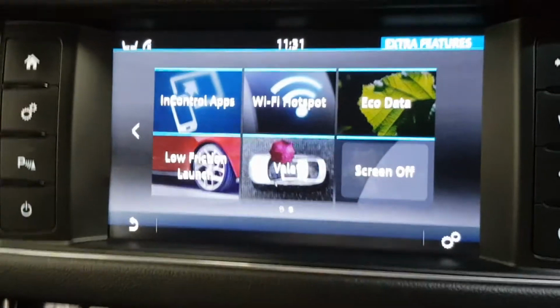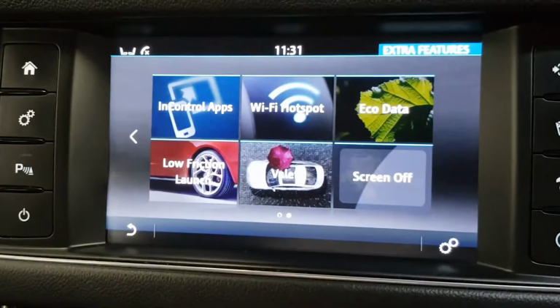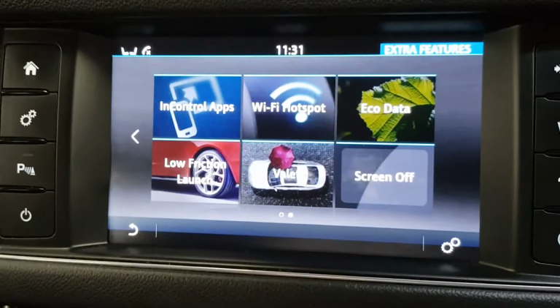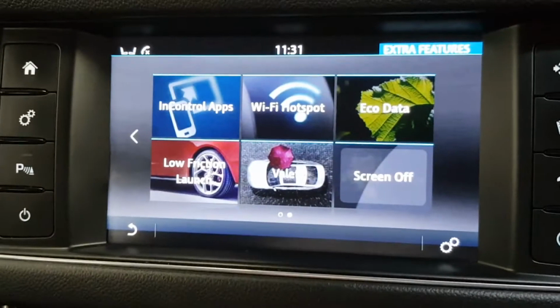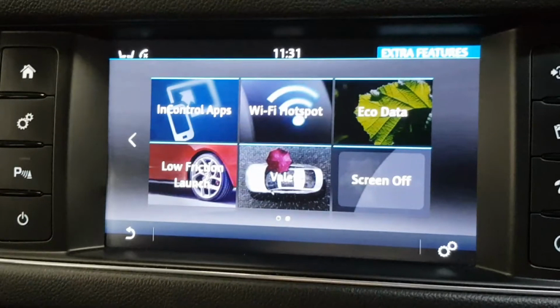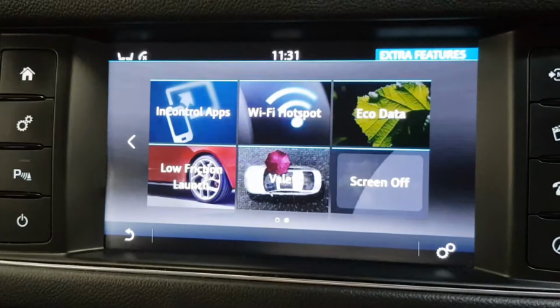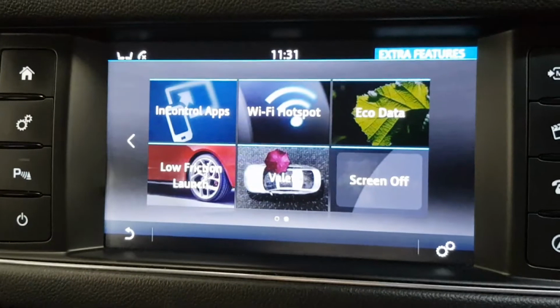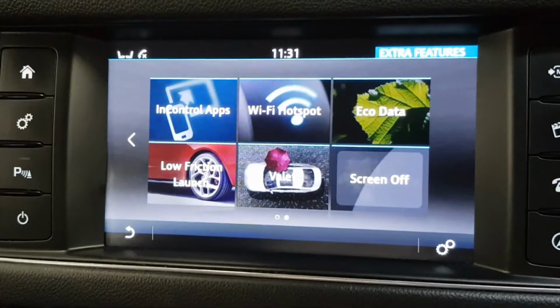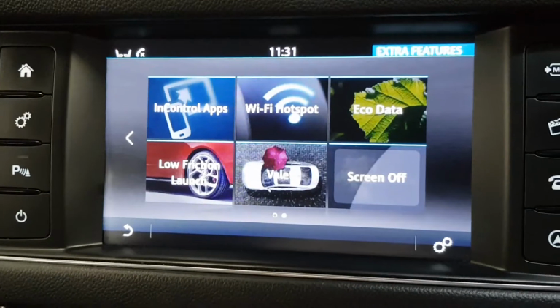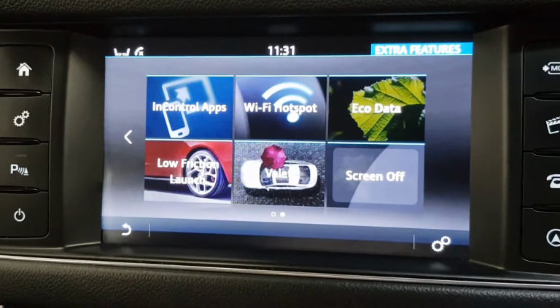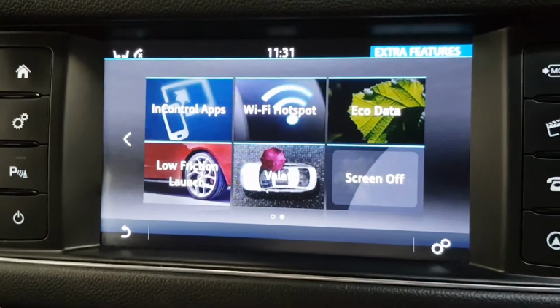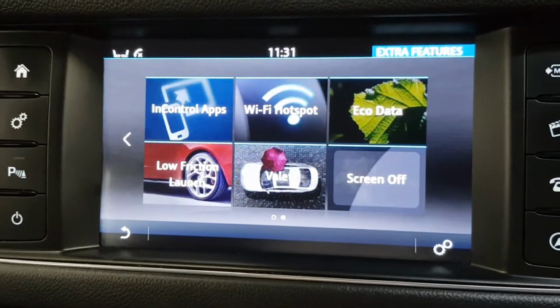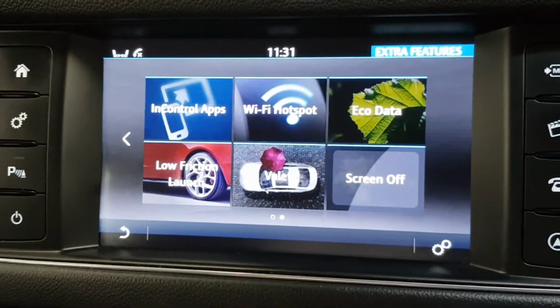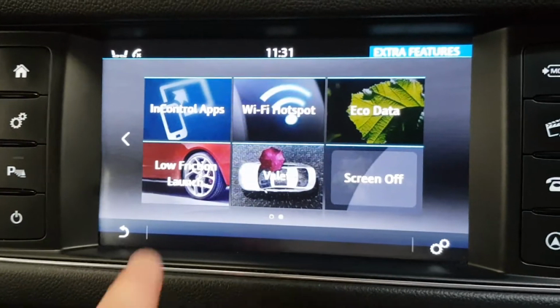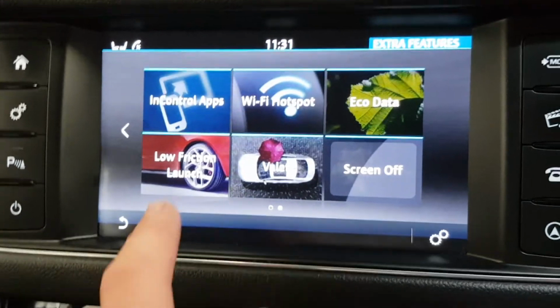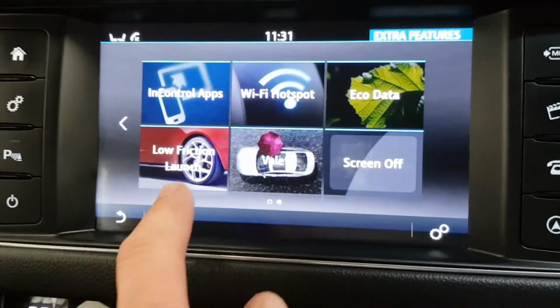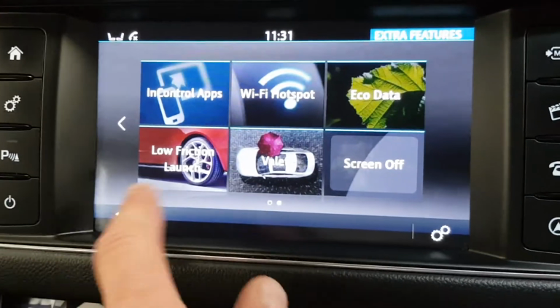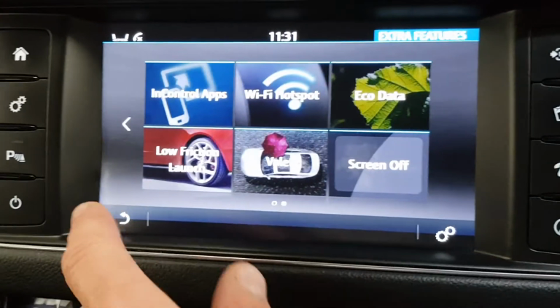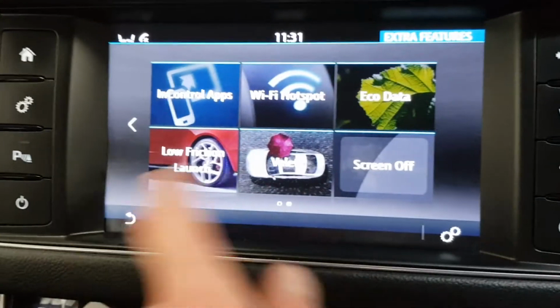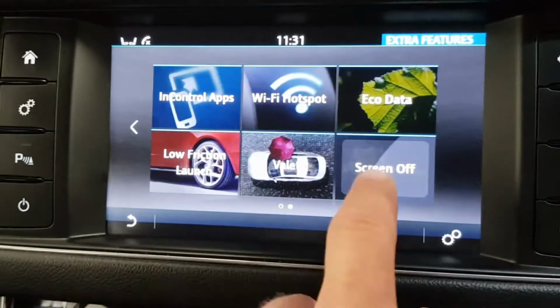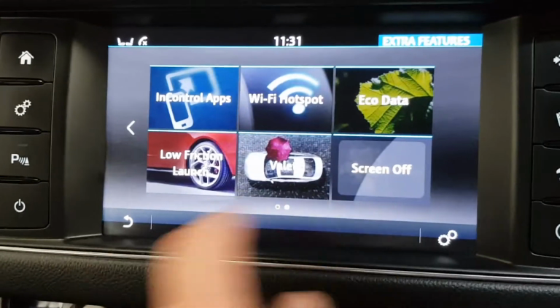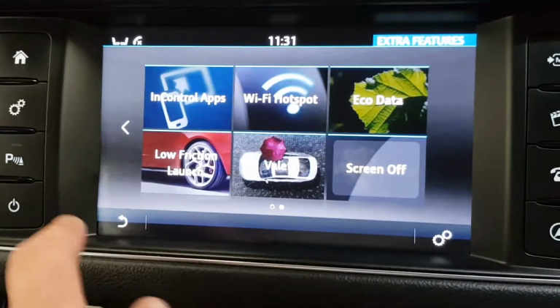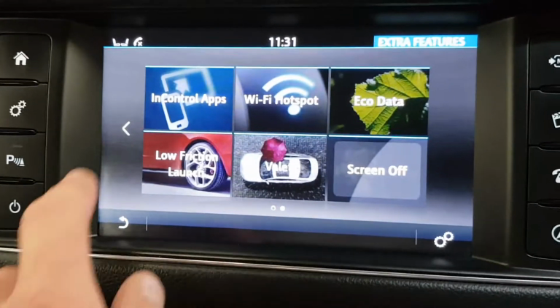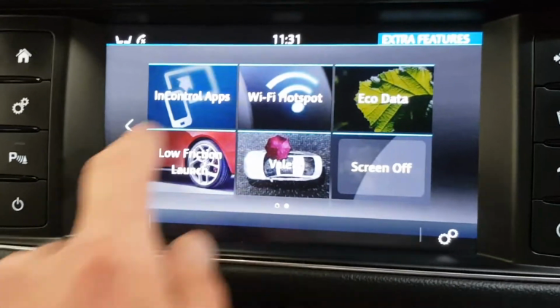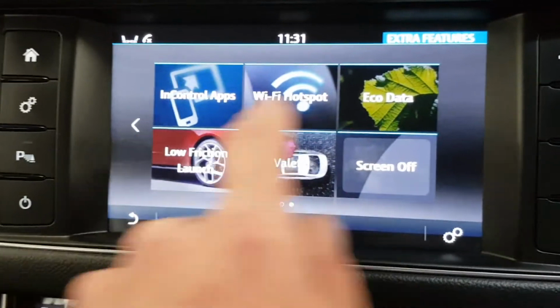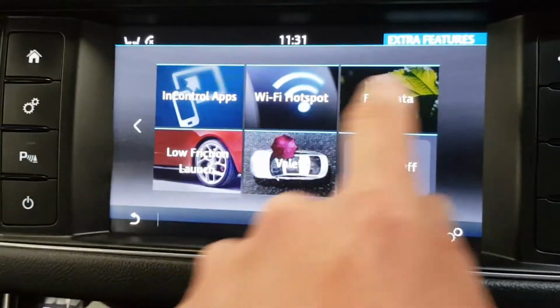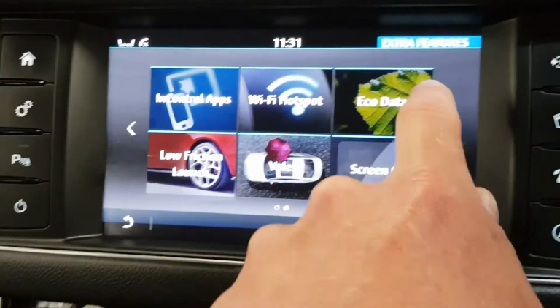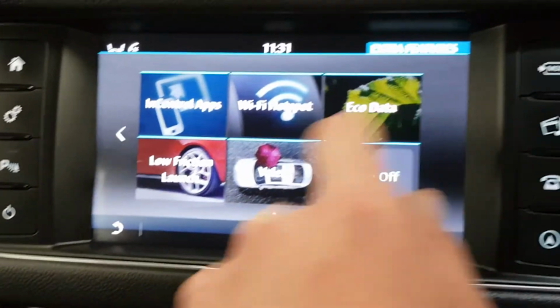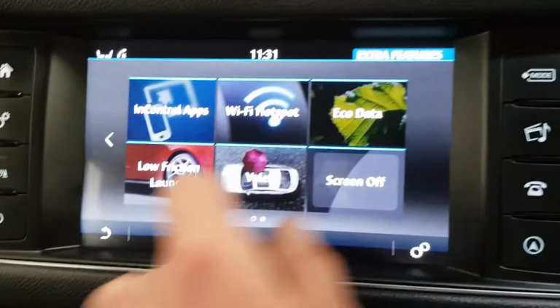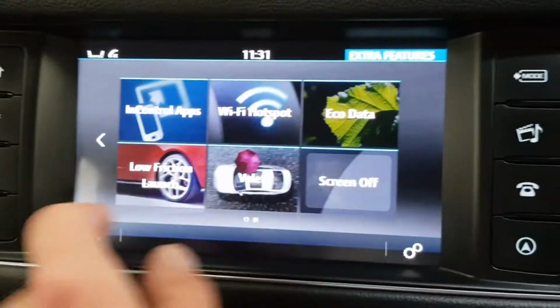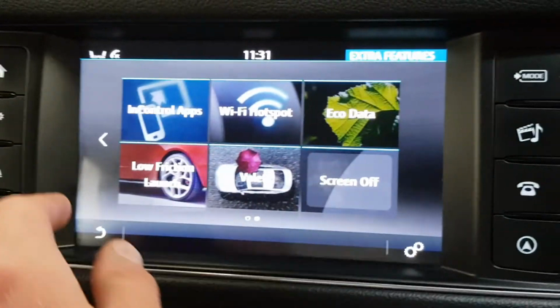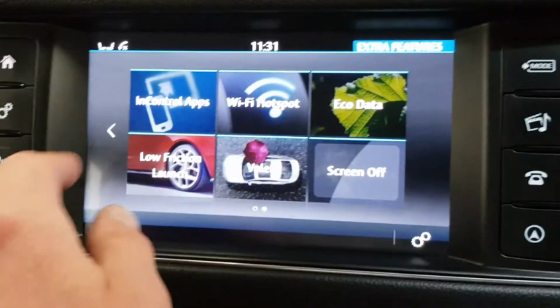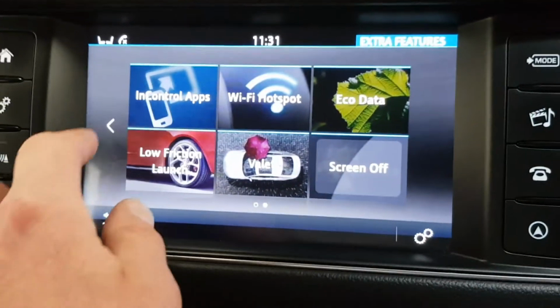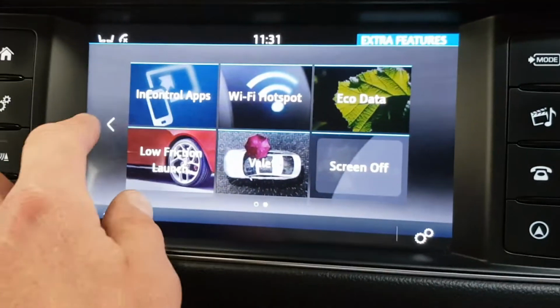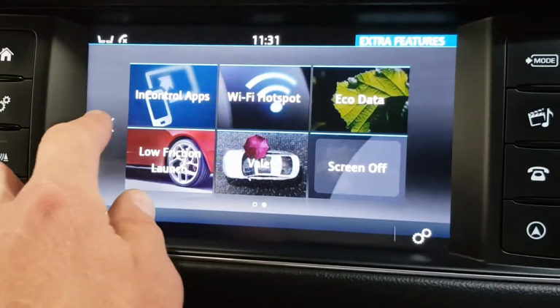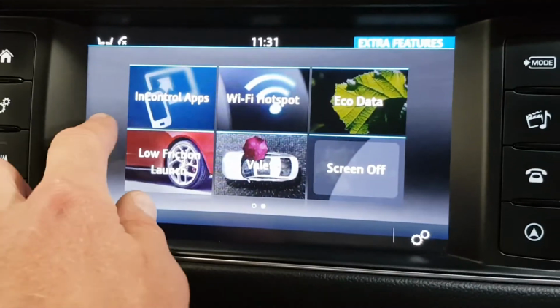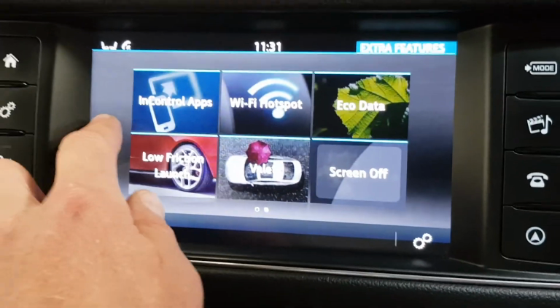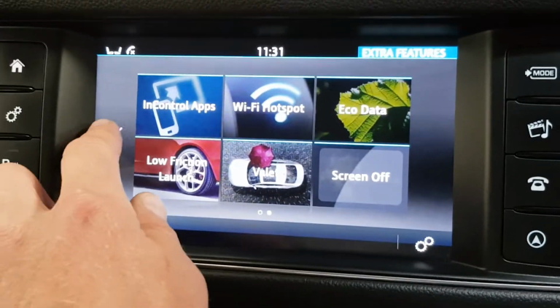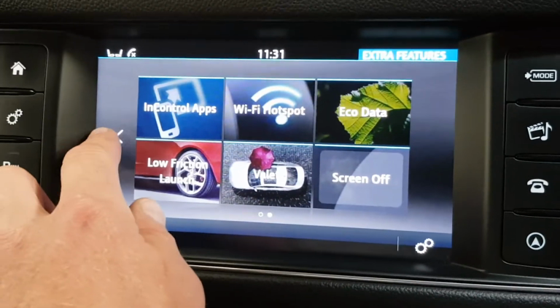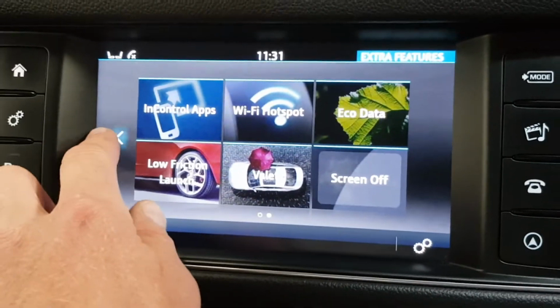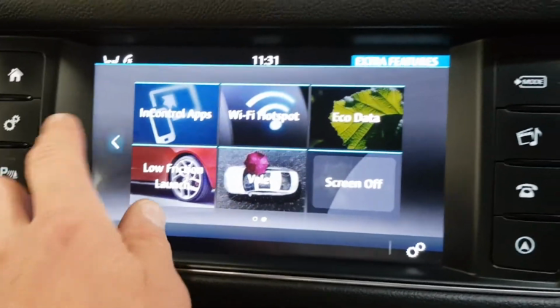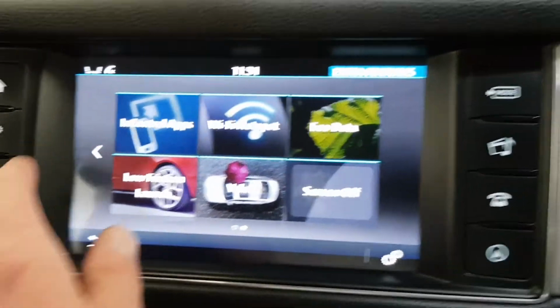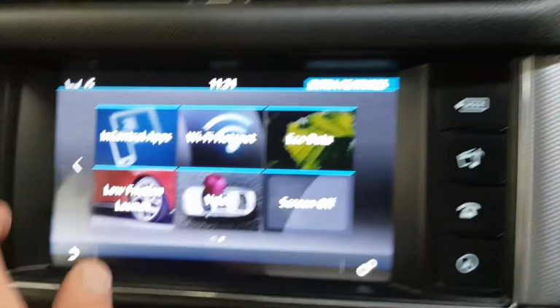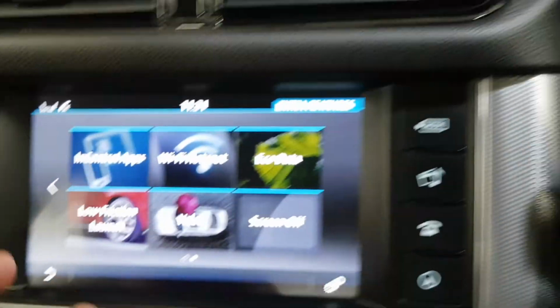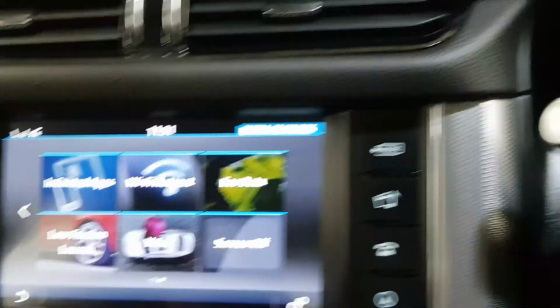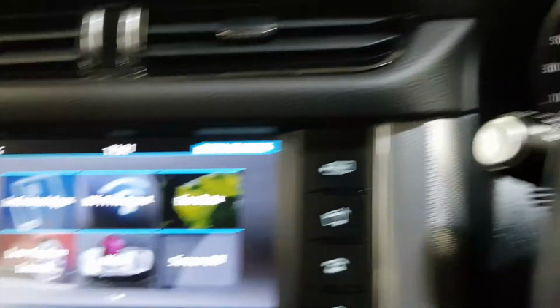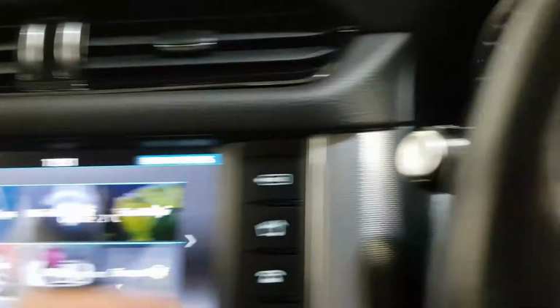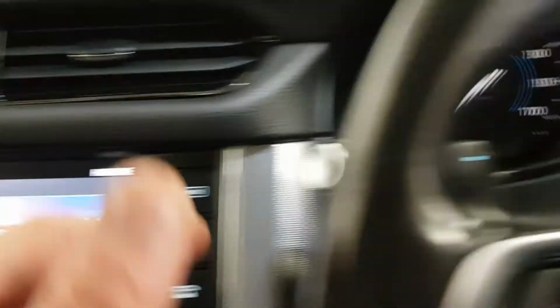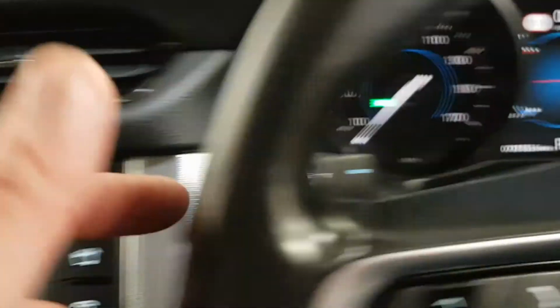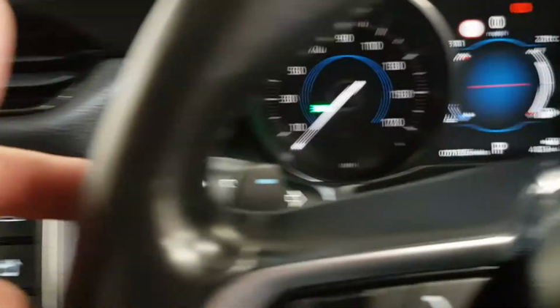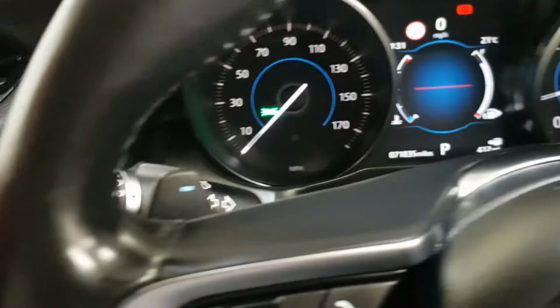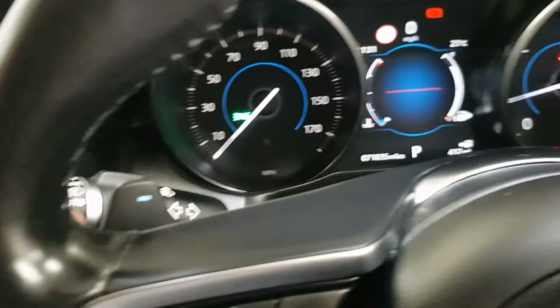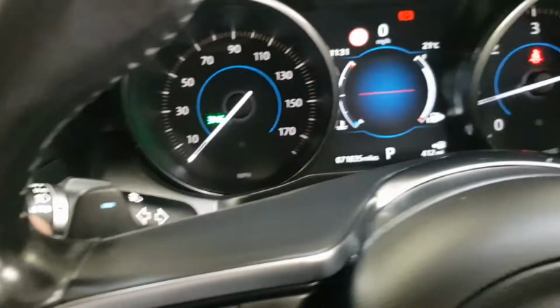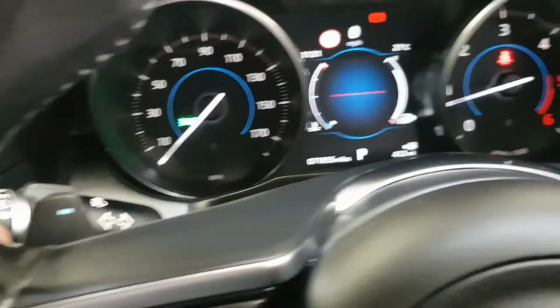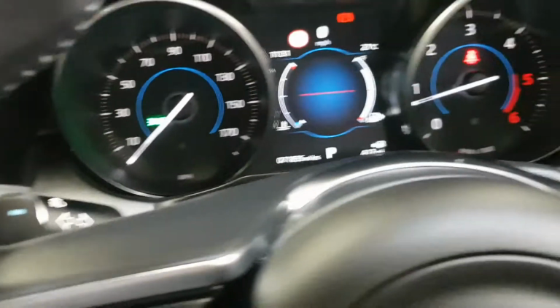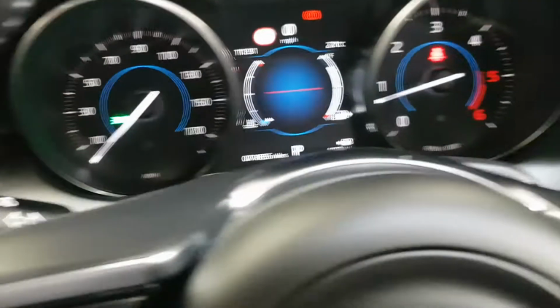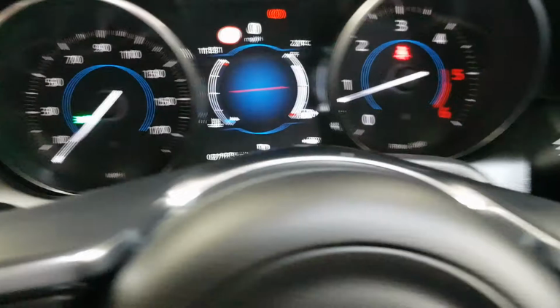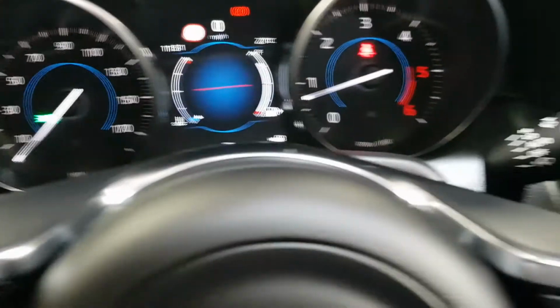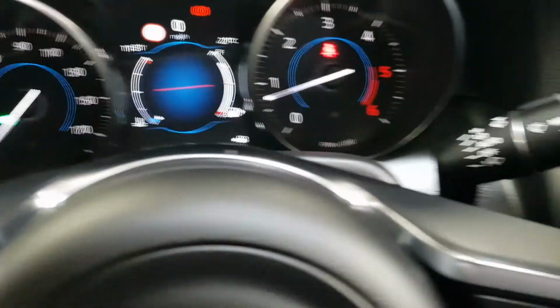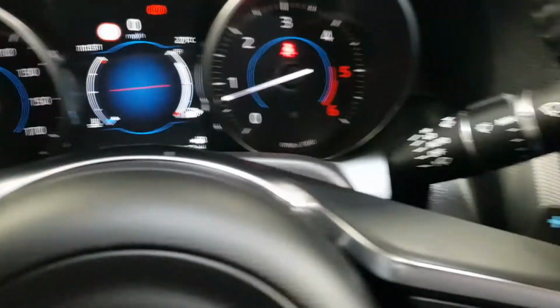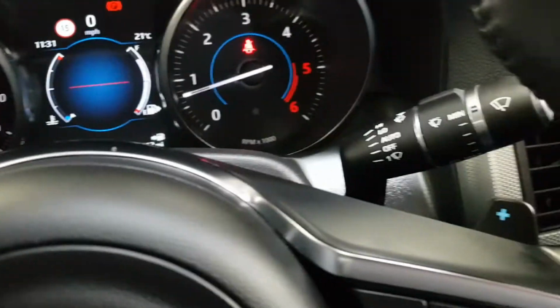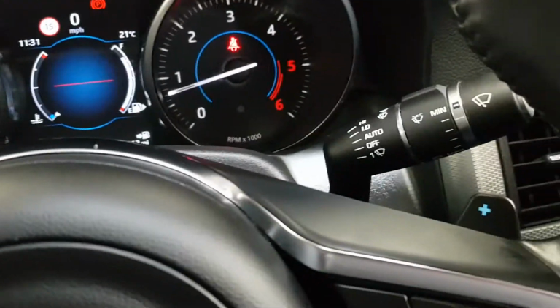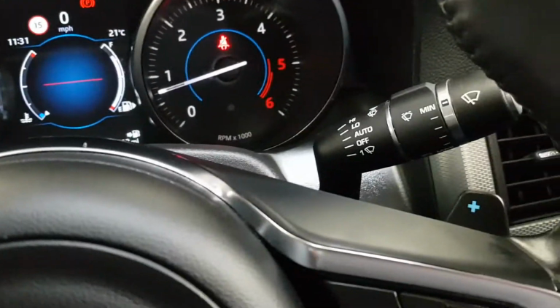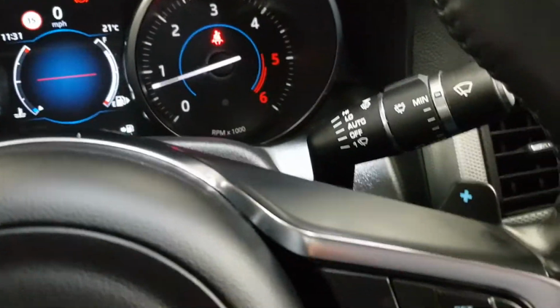You can create or connect to Wi-Fi, and there's low friction launches and eco data. I've got the 8-speed flappy paddle gearbox.